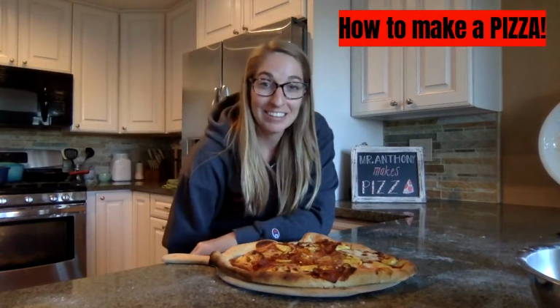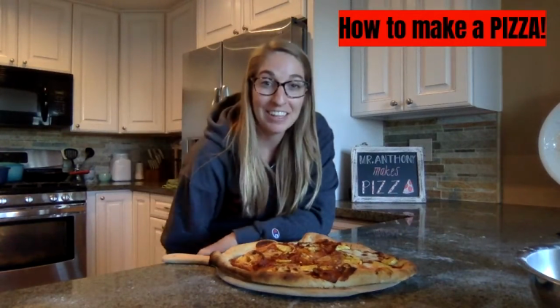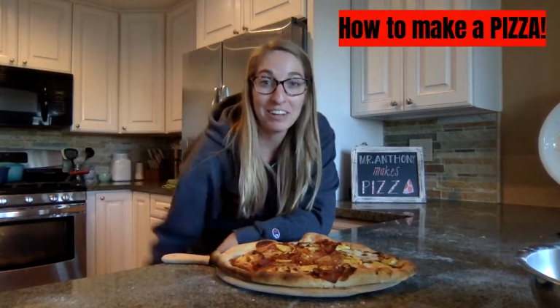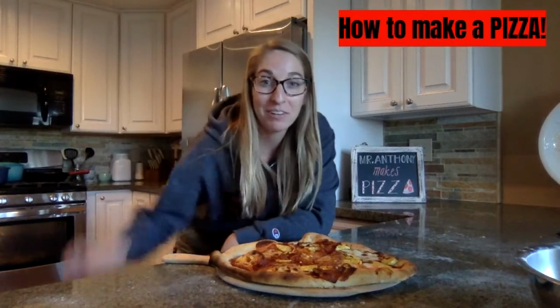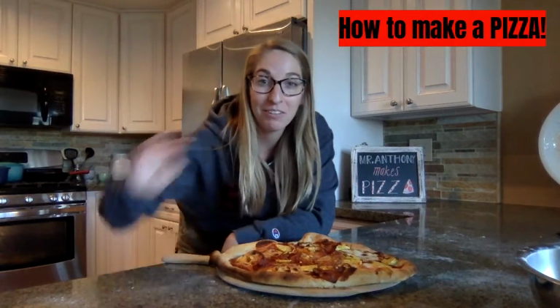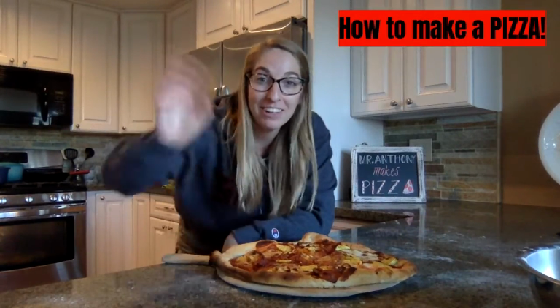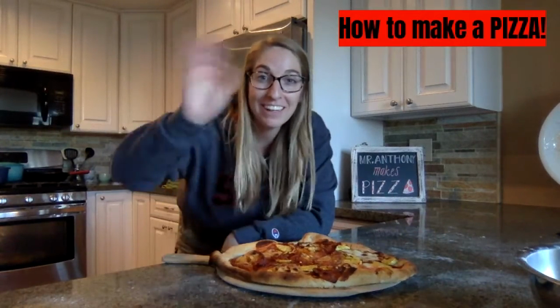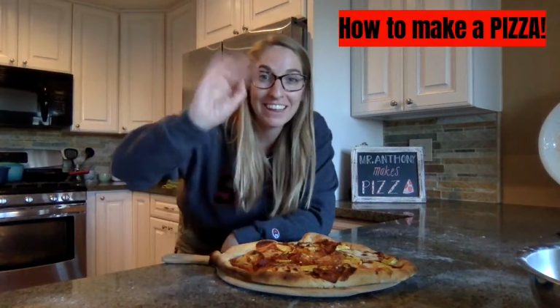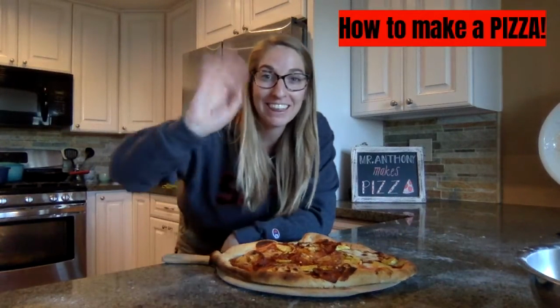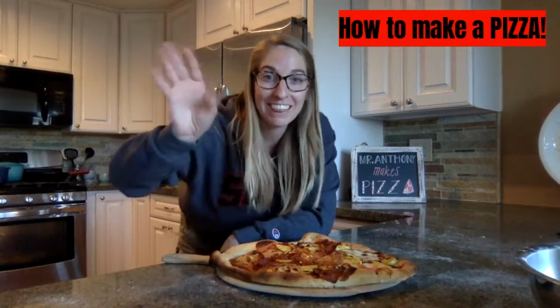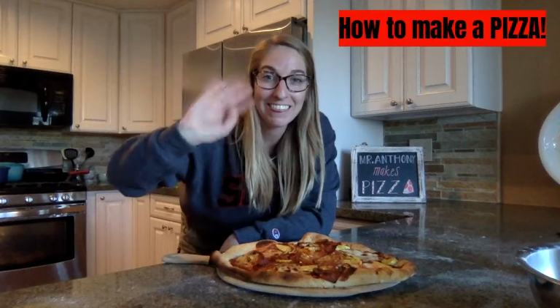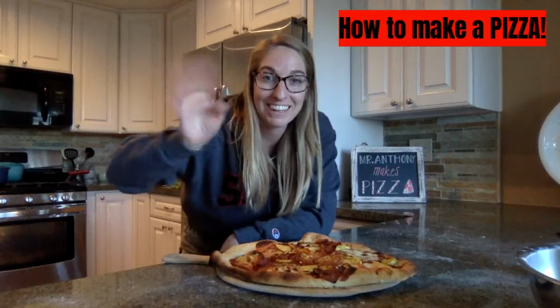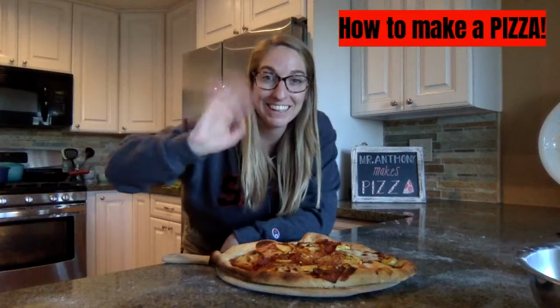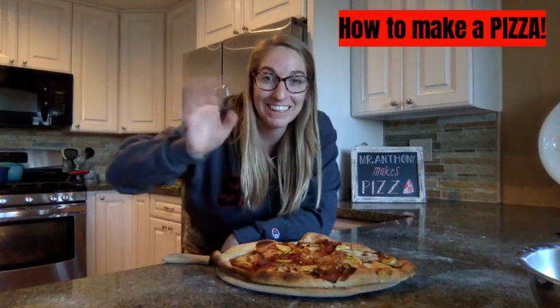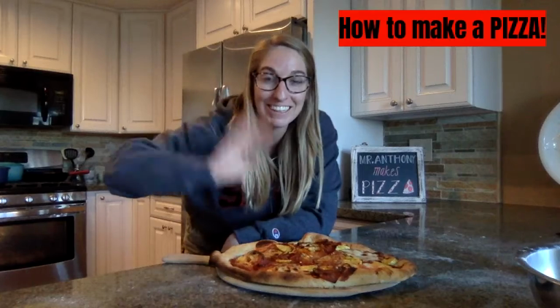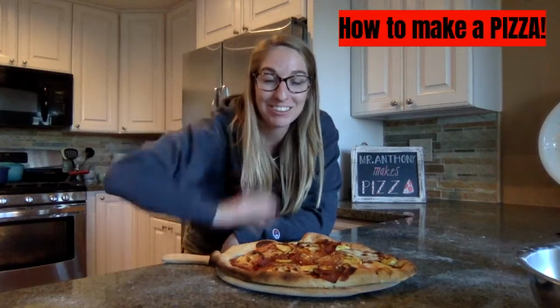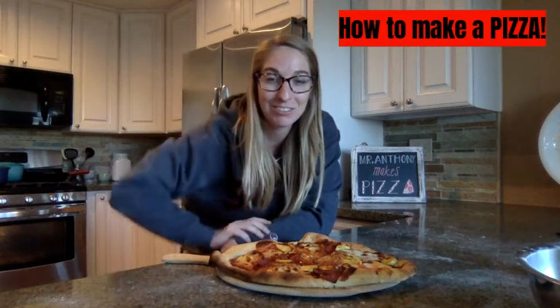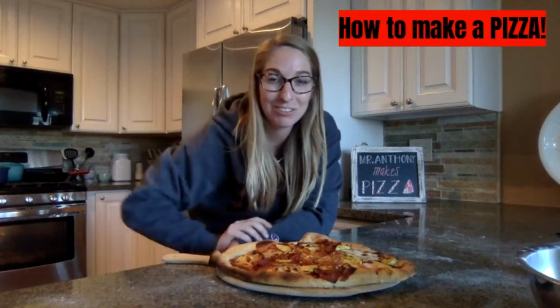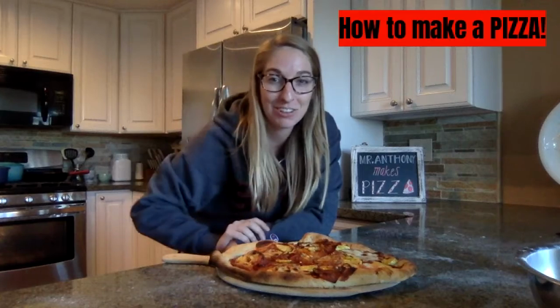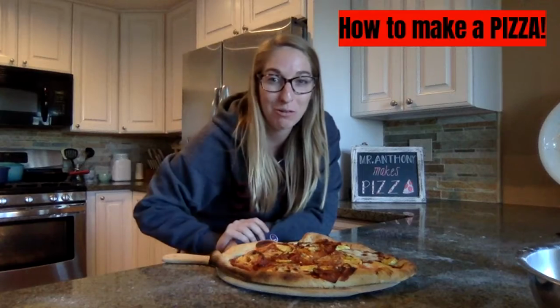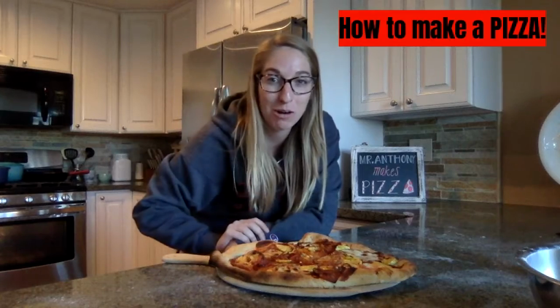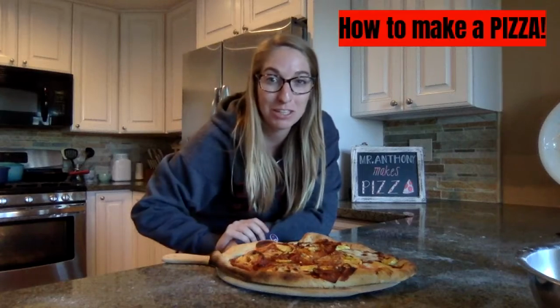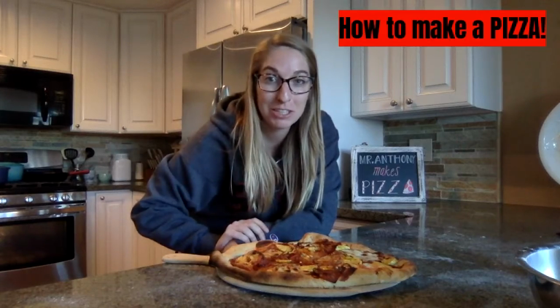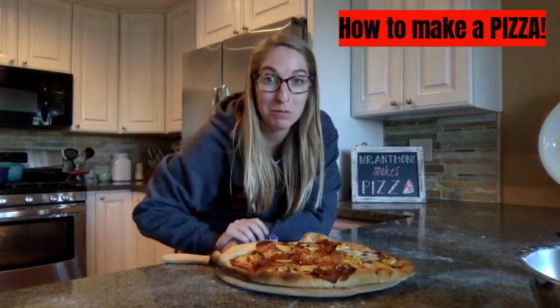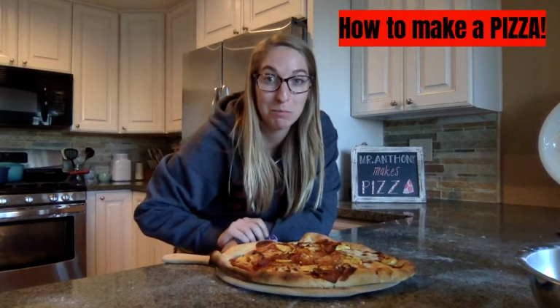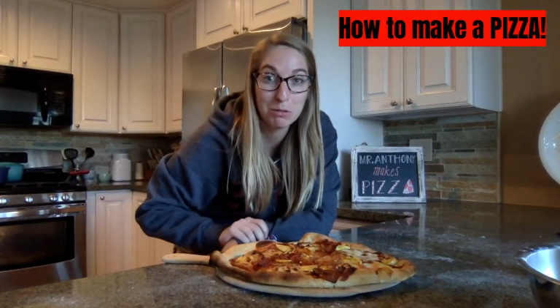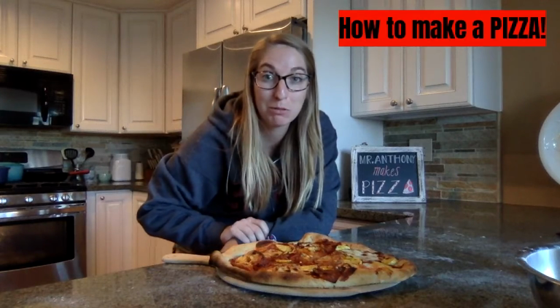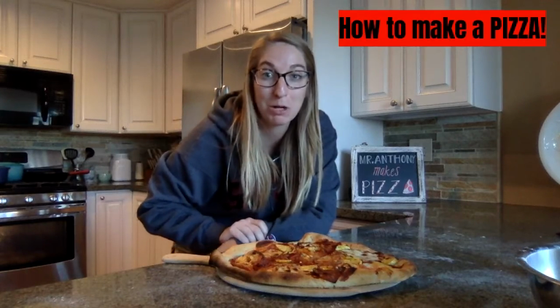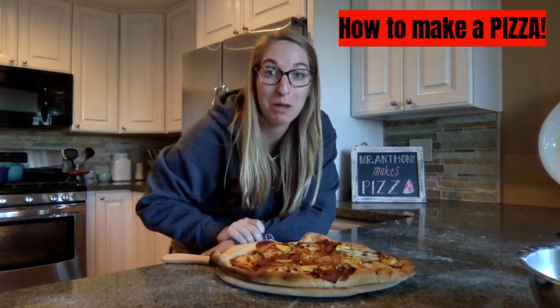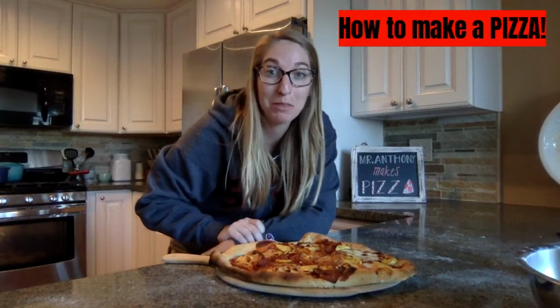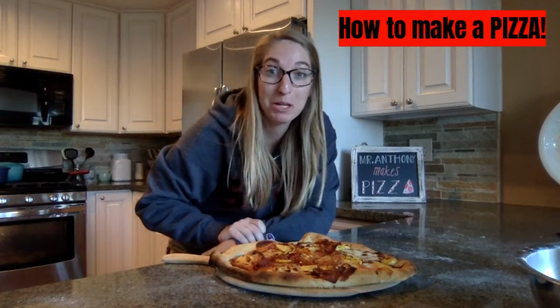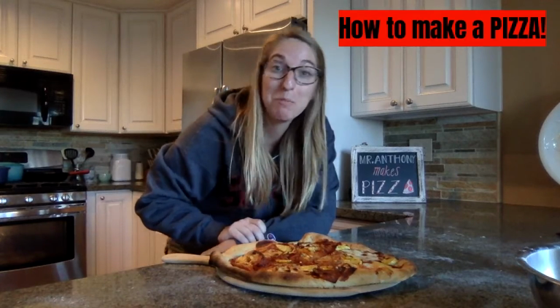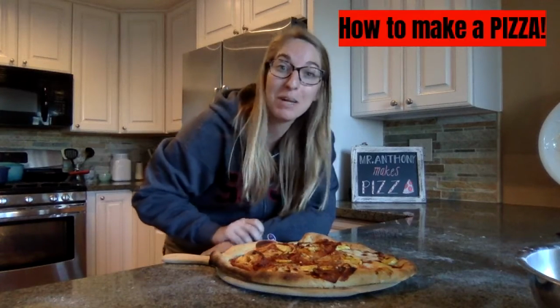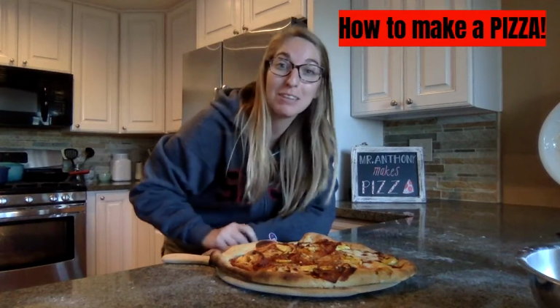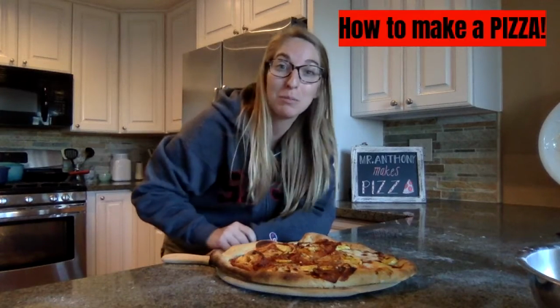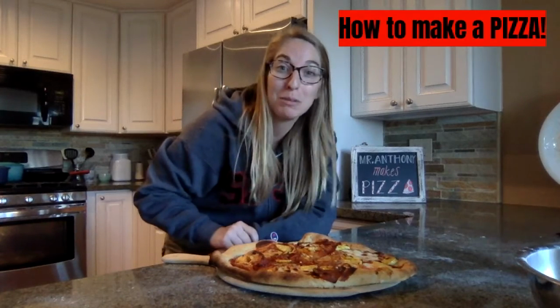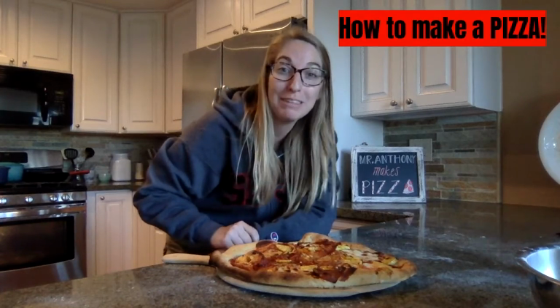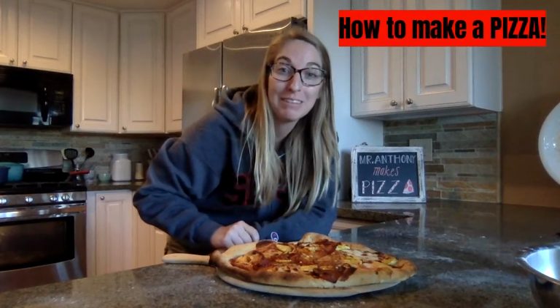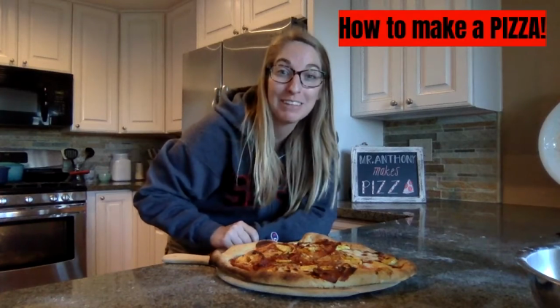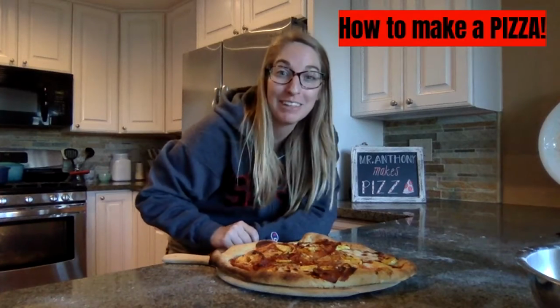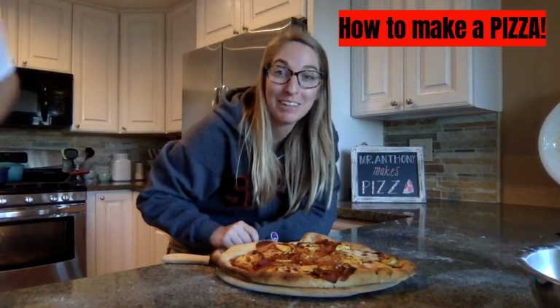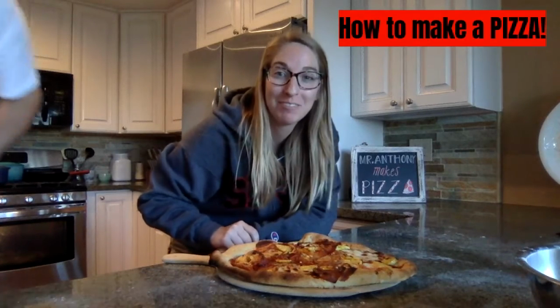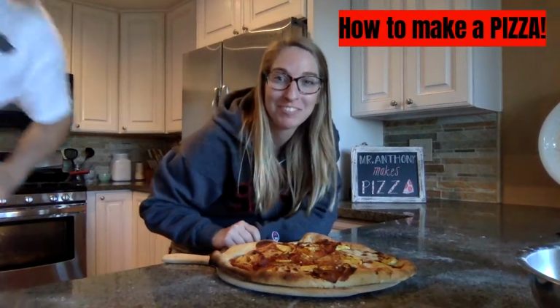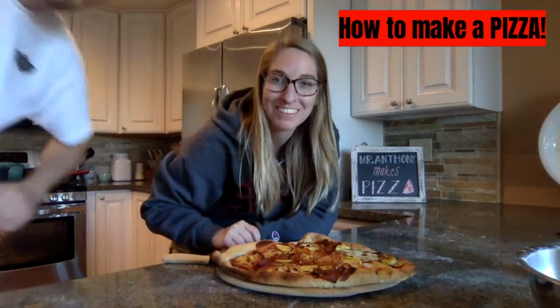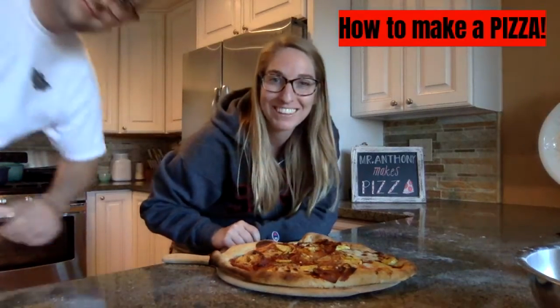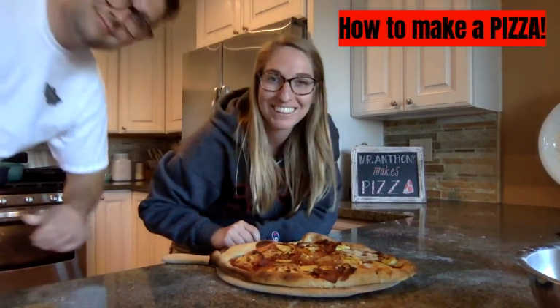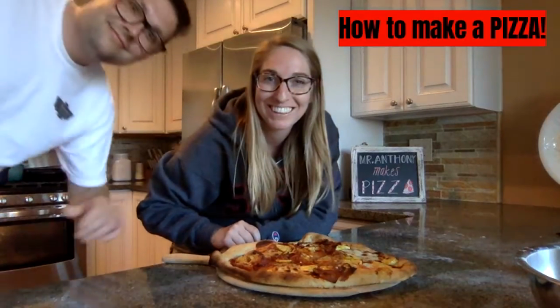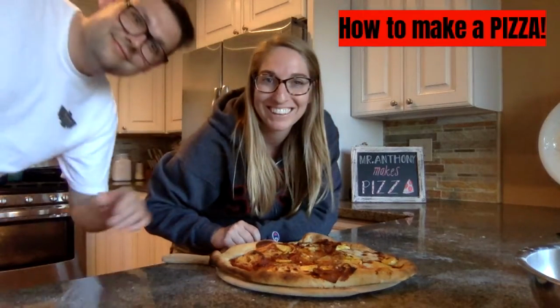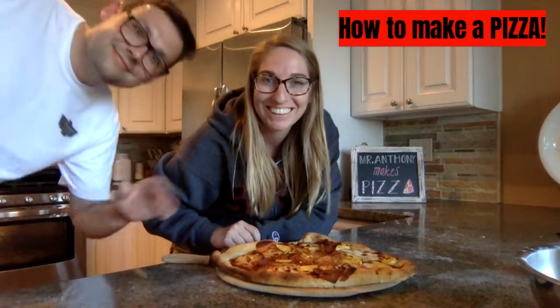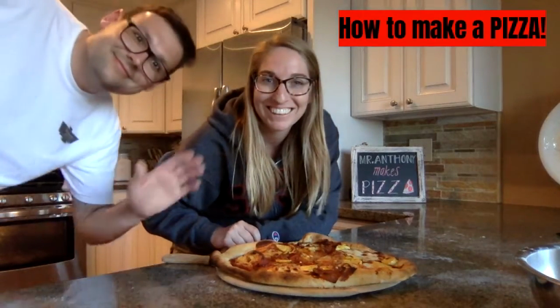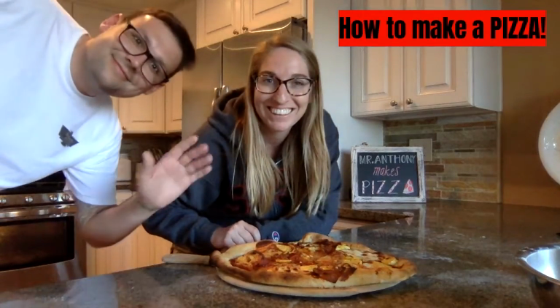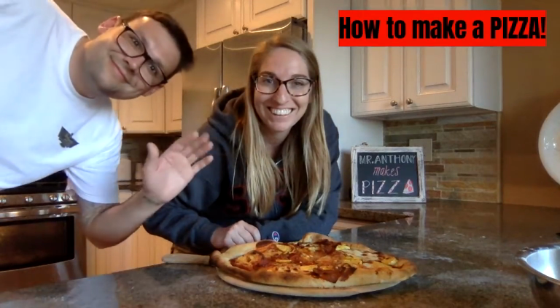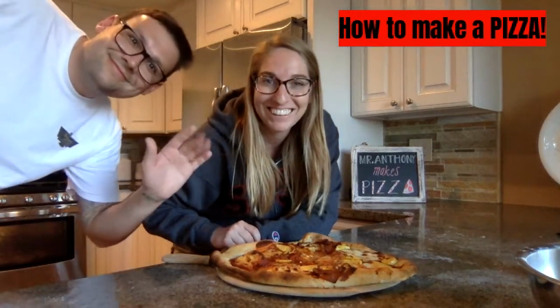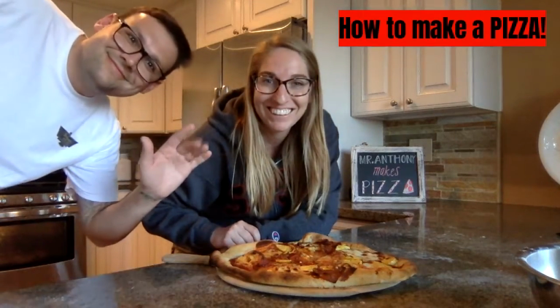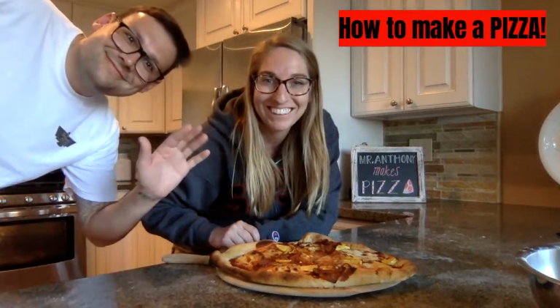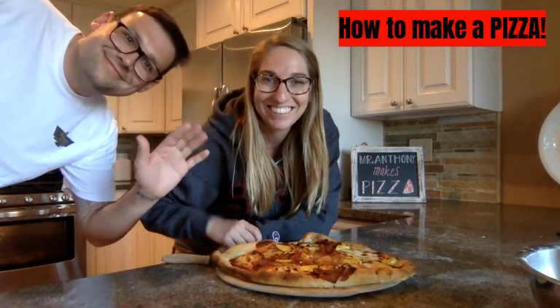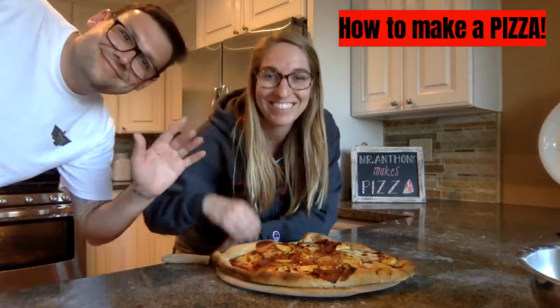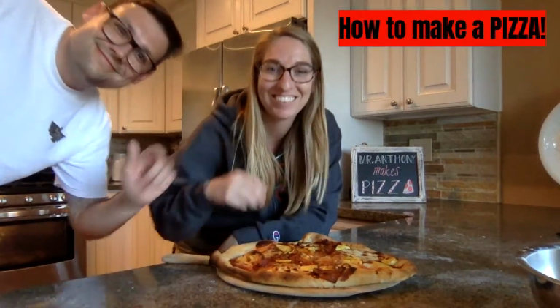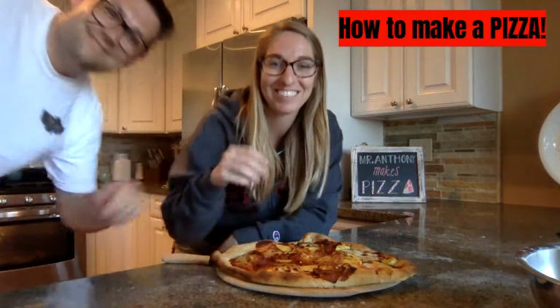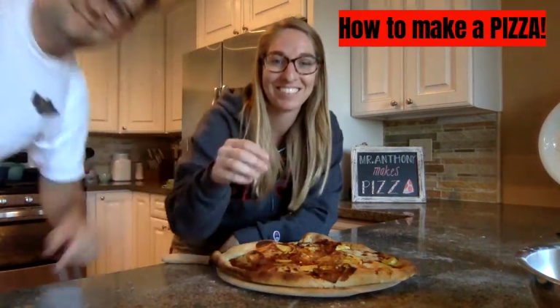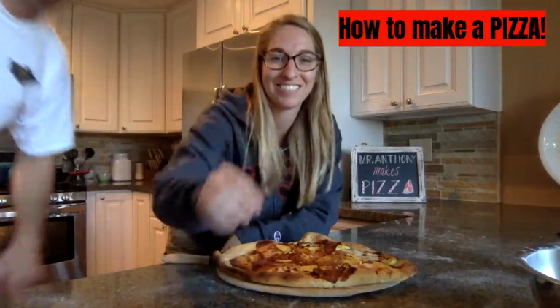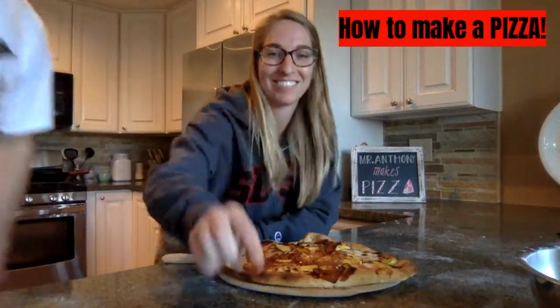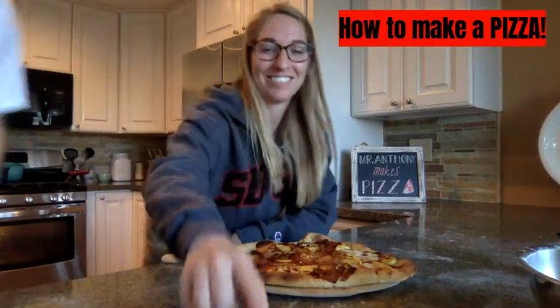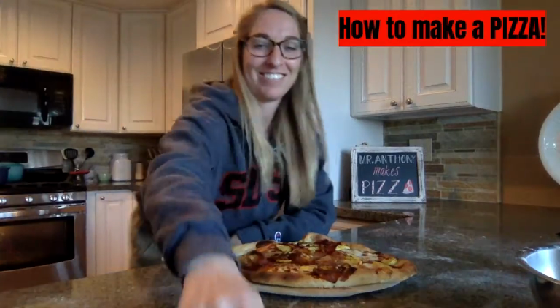All right guys, well thanks for watching Mr. Anthony Makes Pizza. See you later.